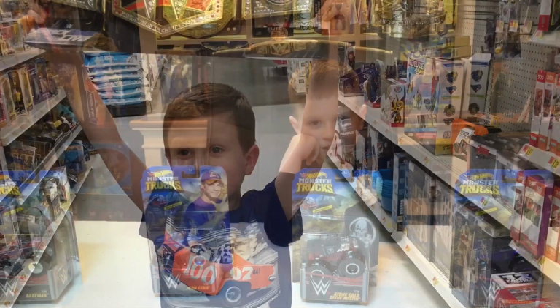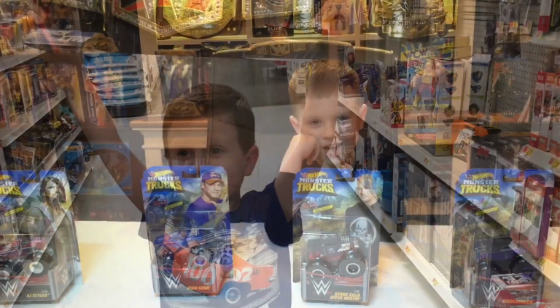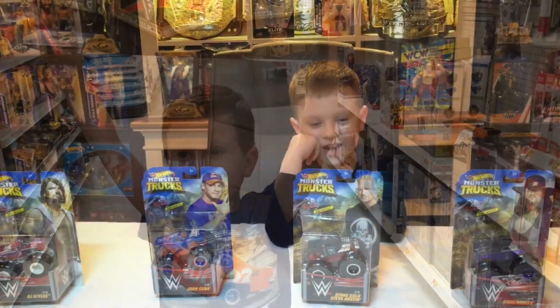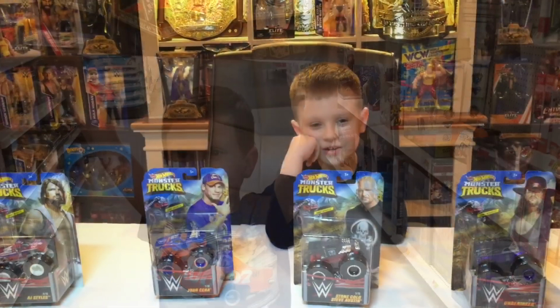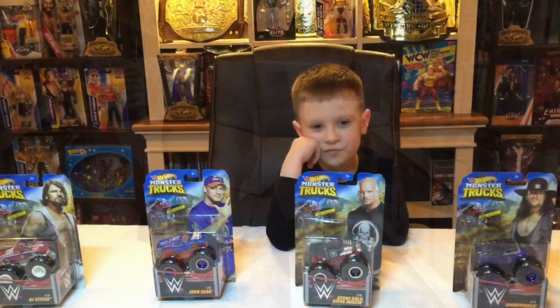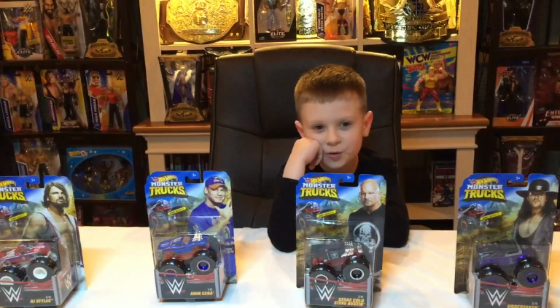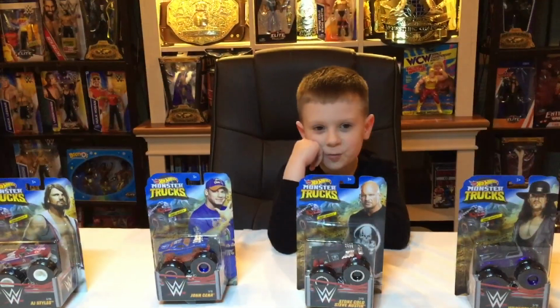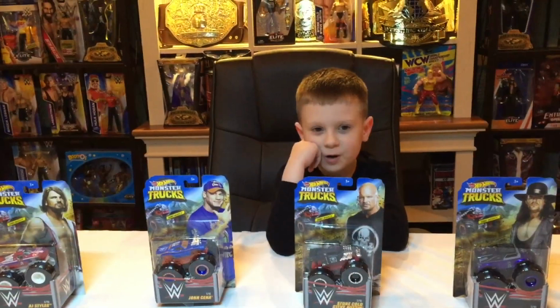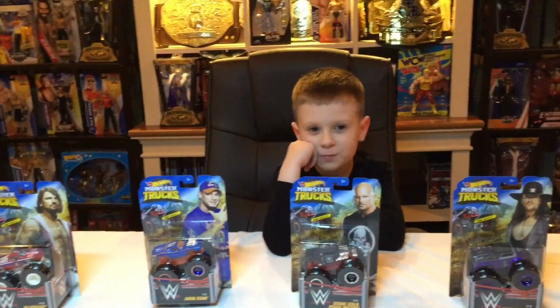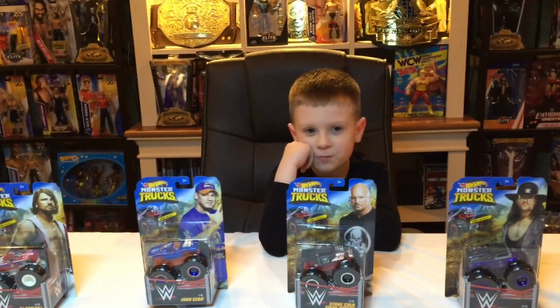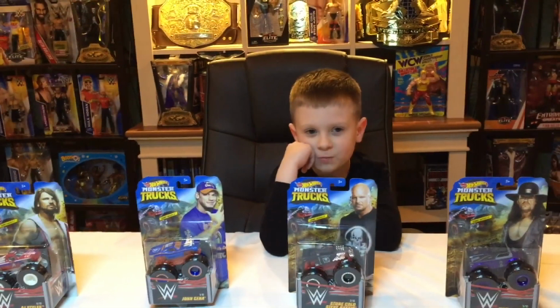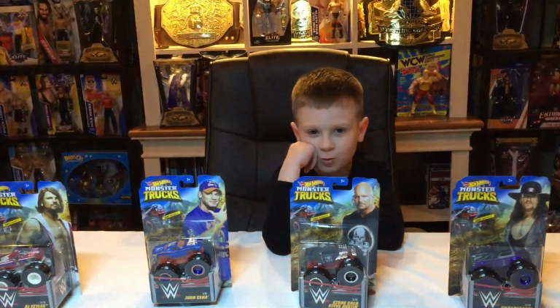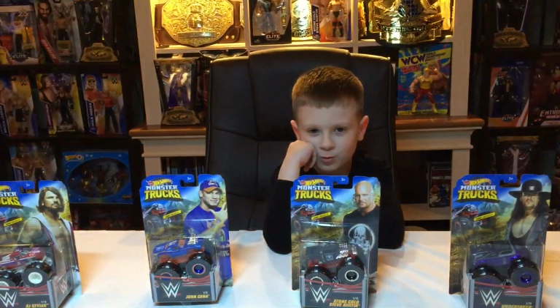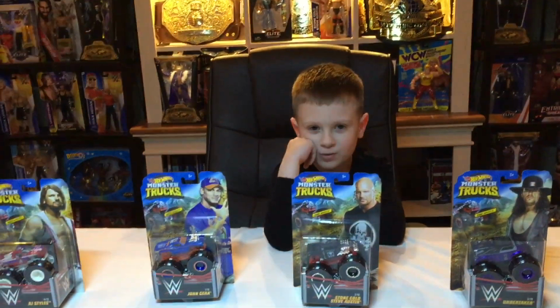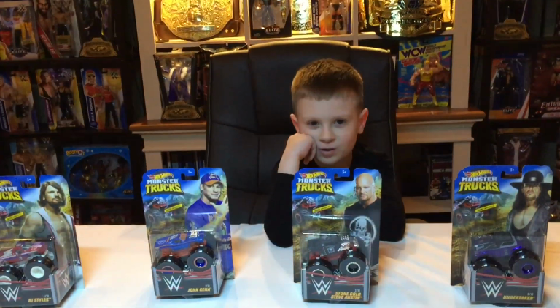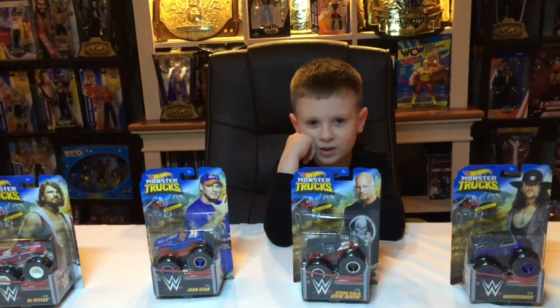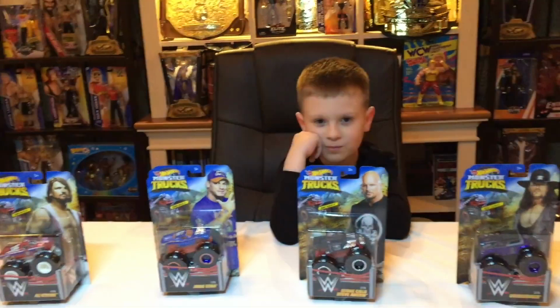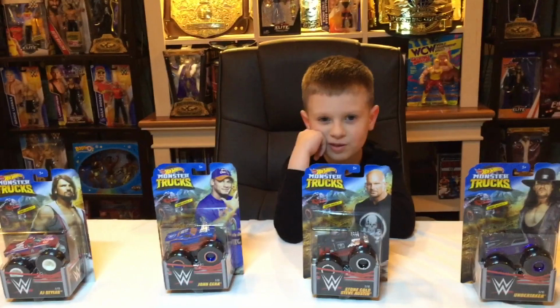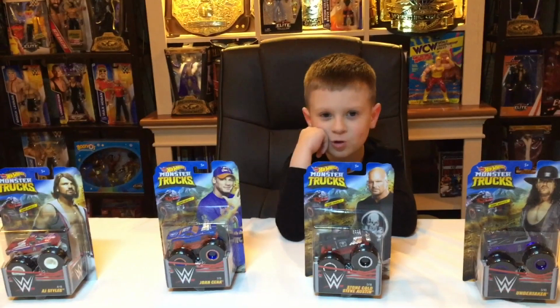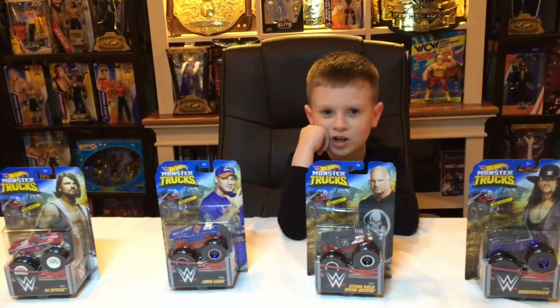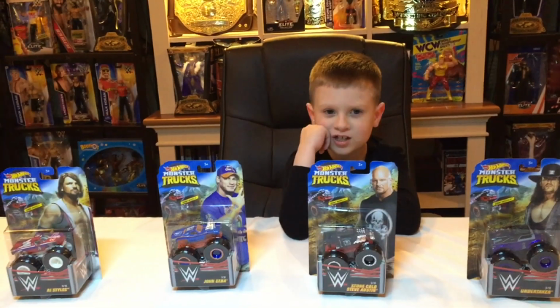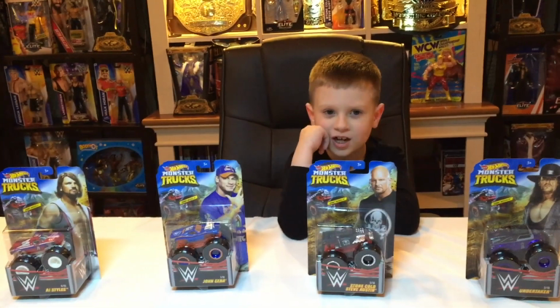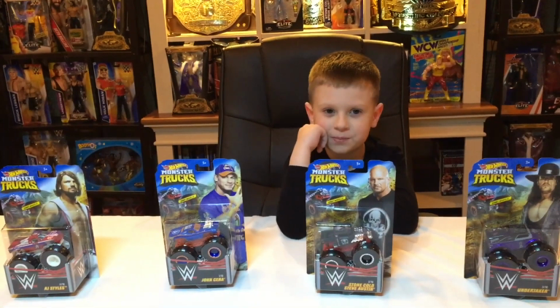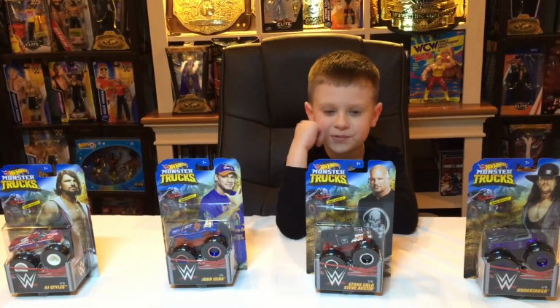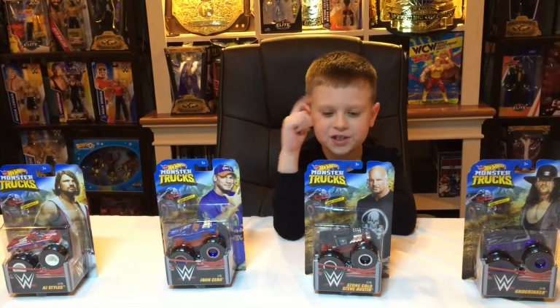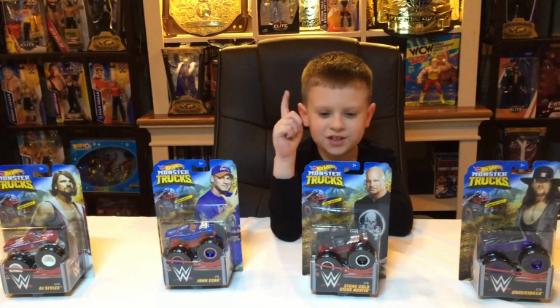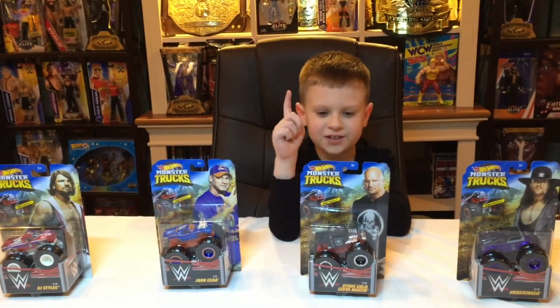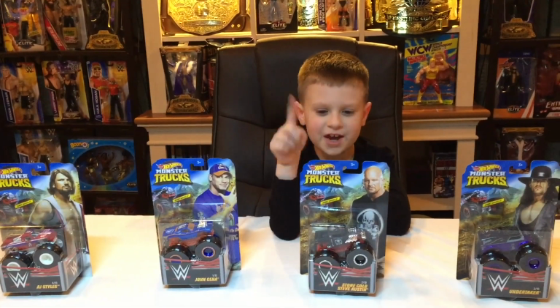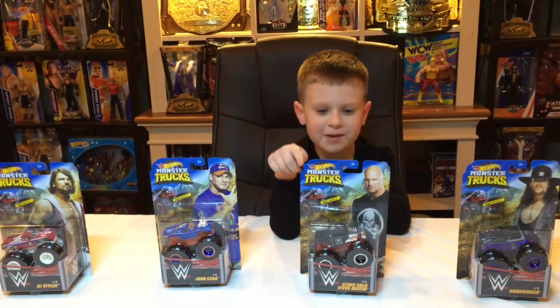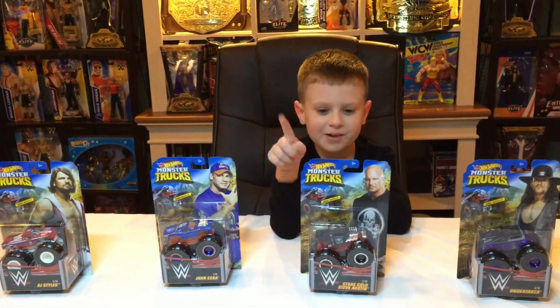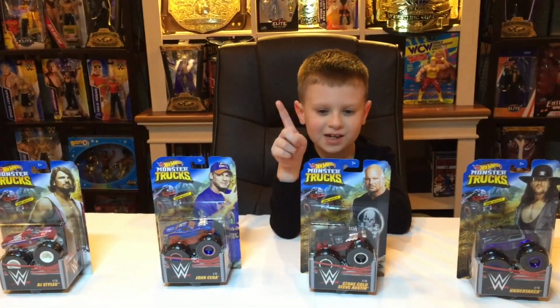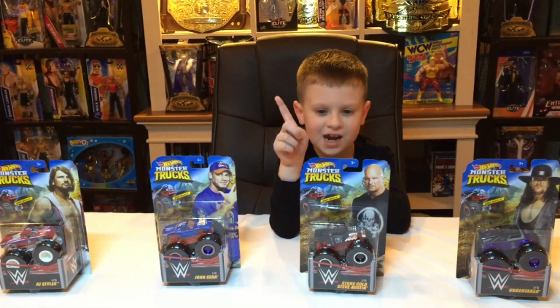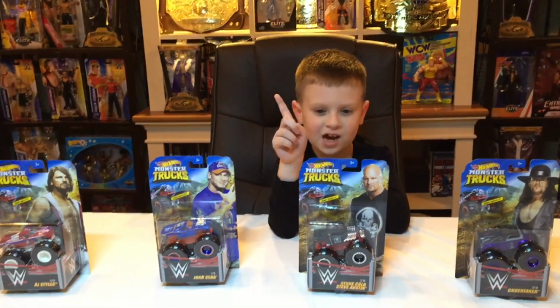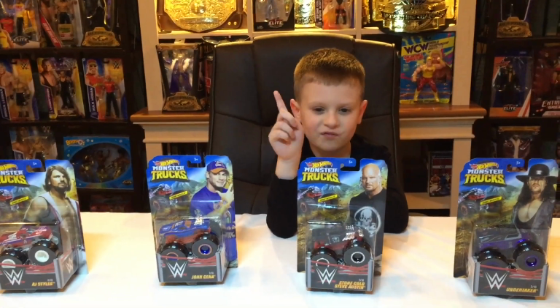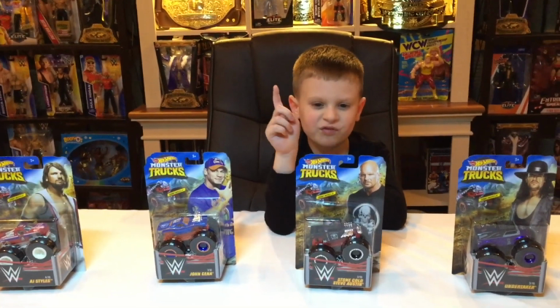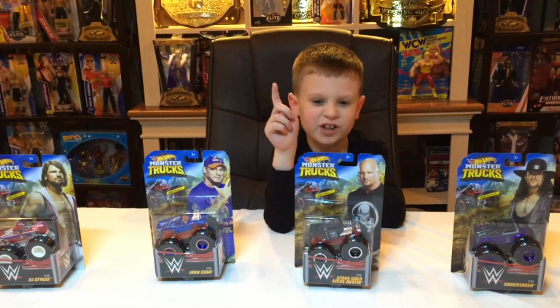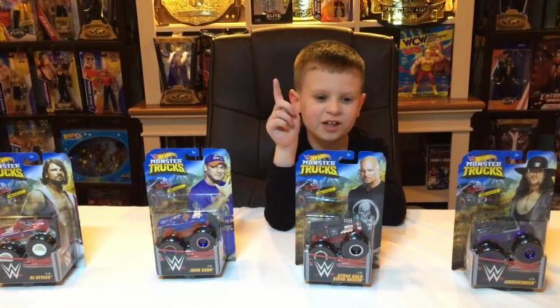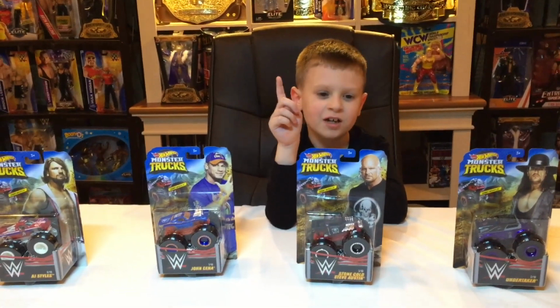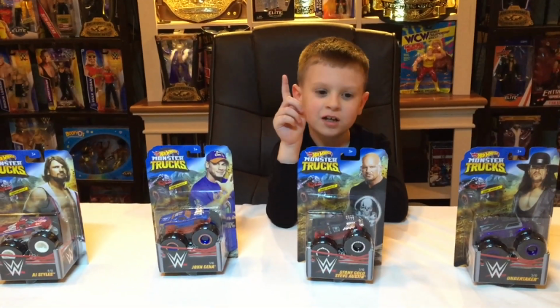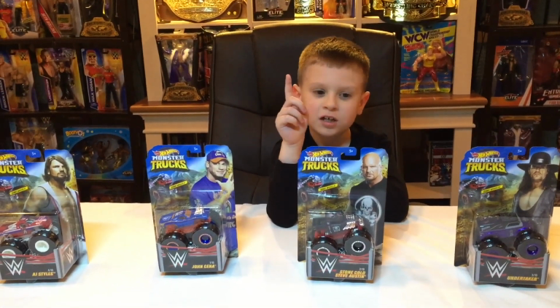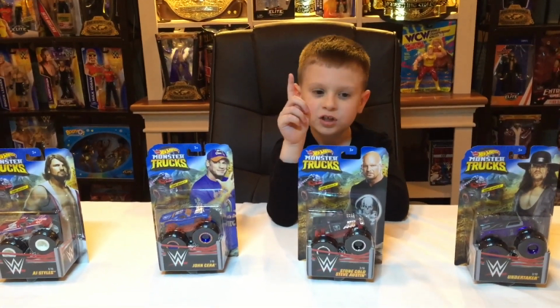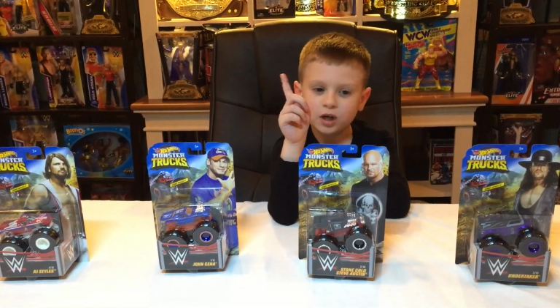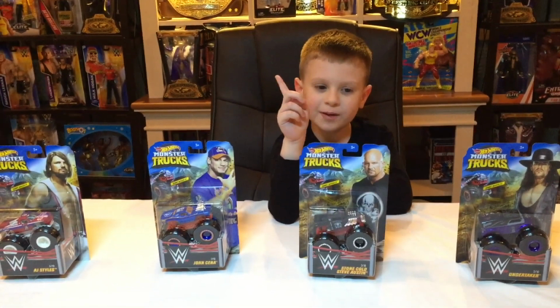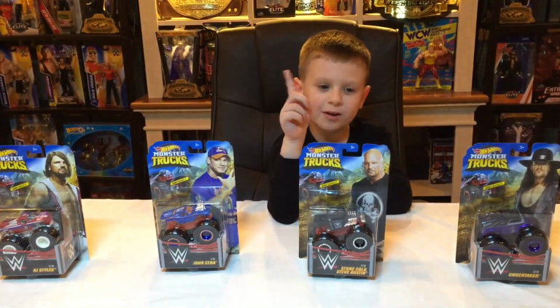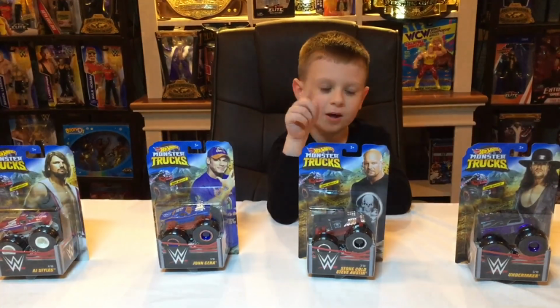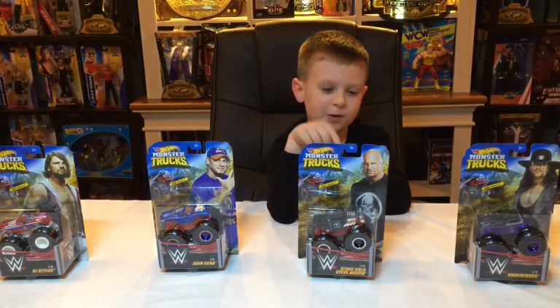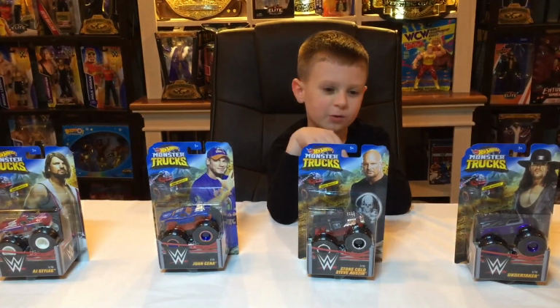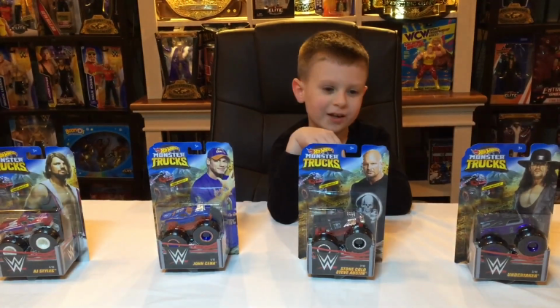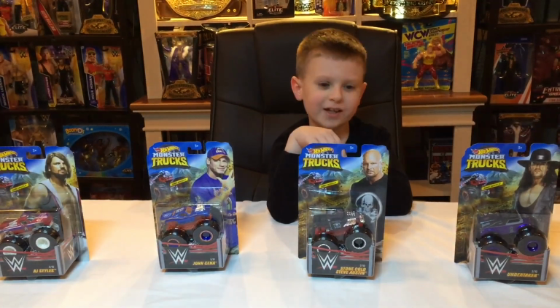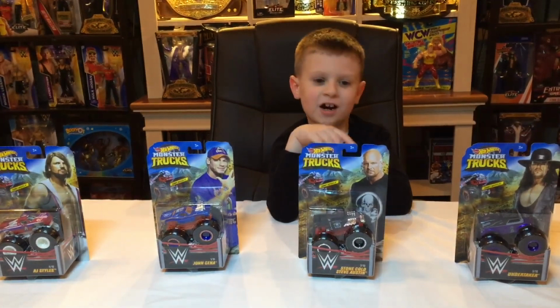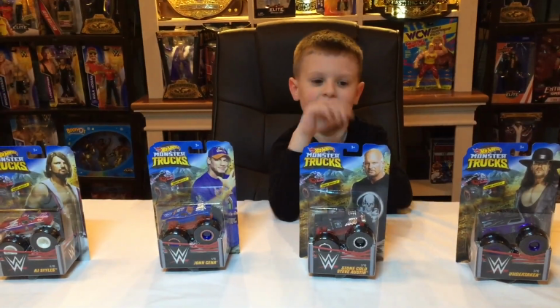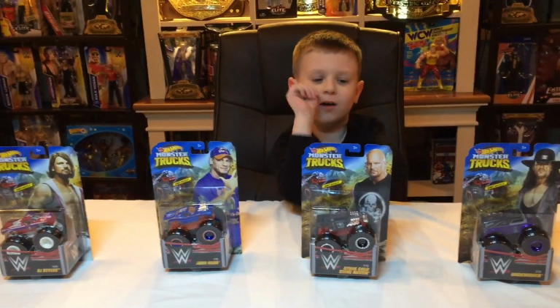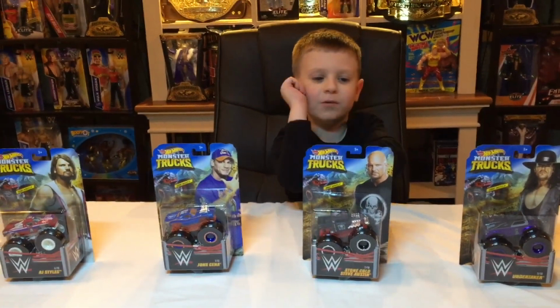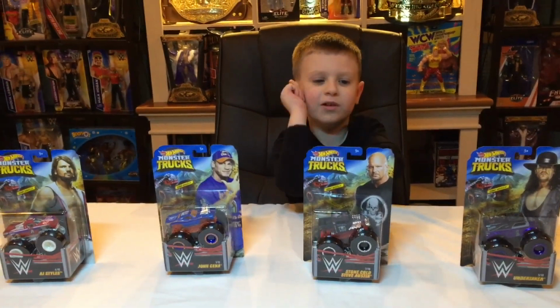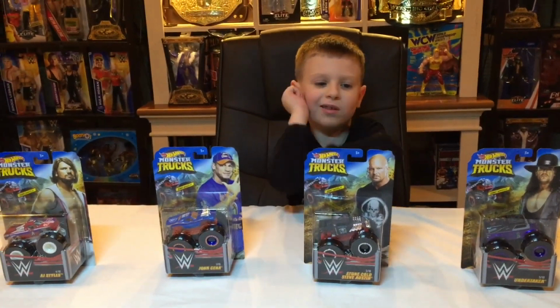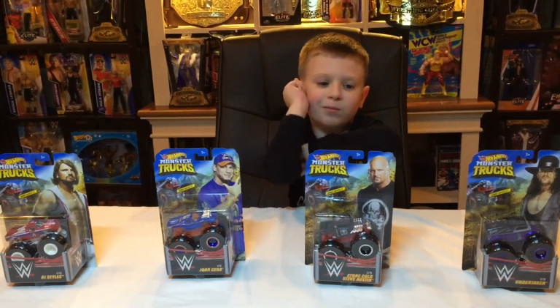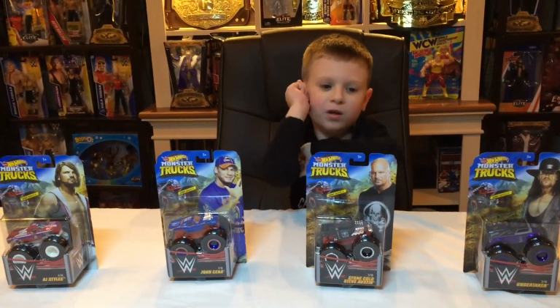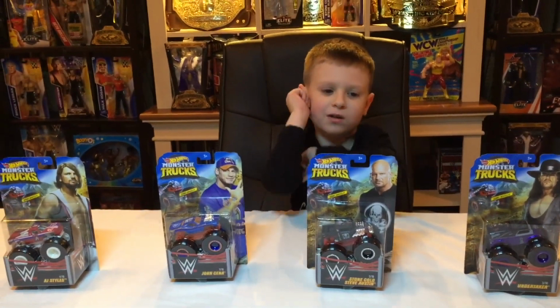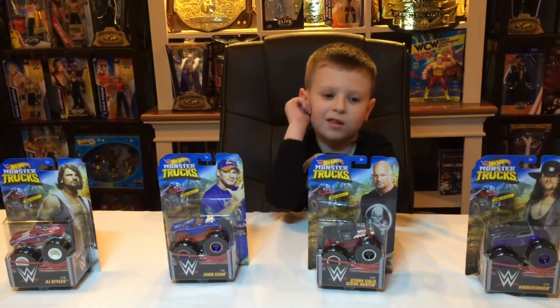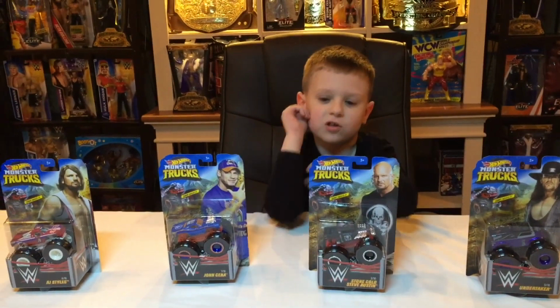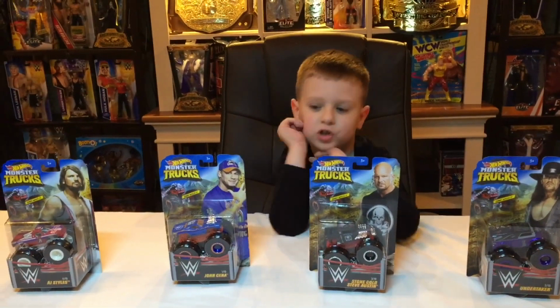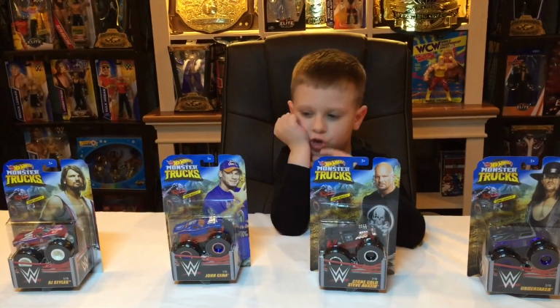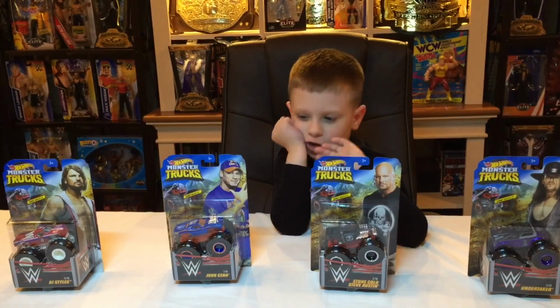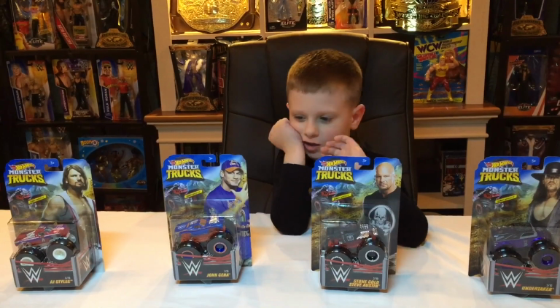Hey everyone! Welcome to Liam's Toy Town! Today we have the WWE Hot Wheels Monster Truck.